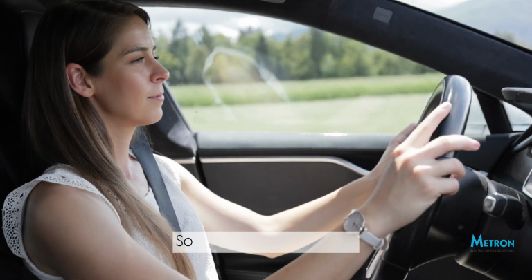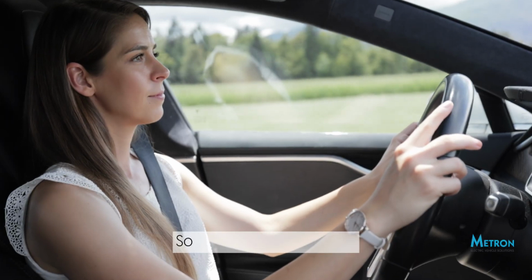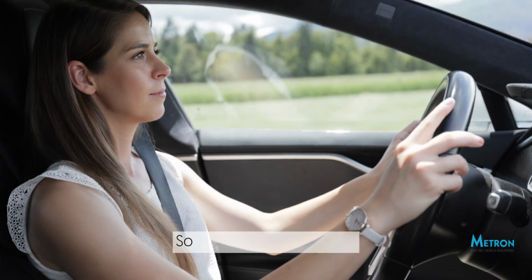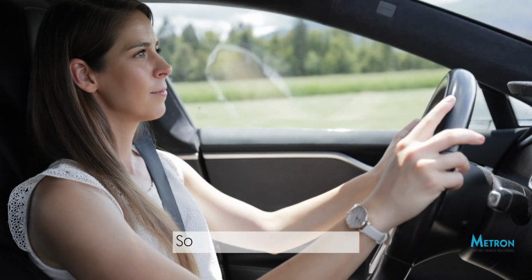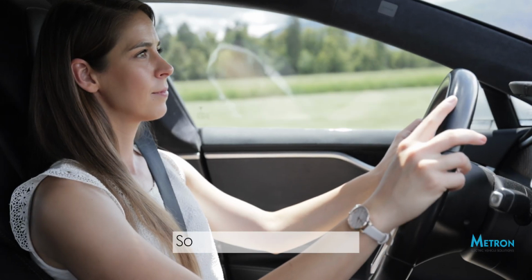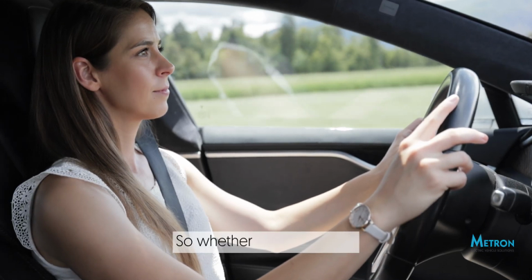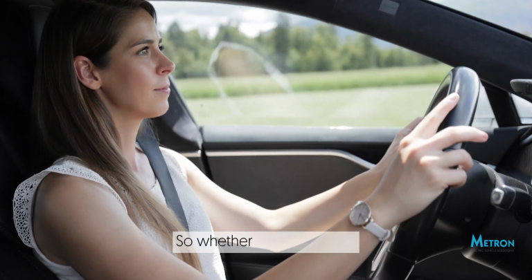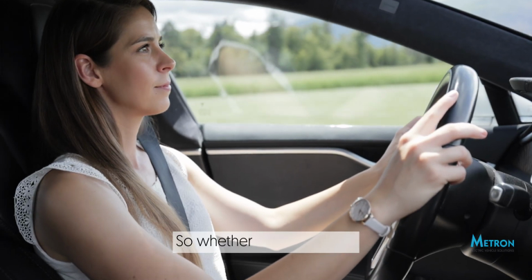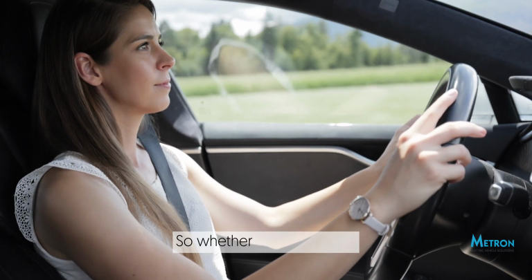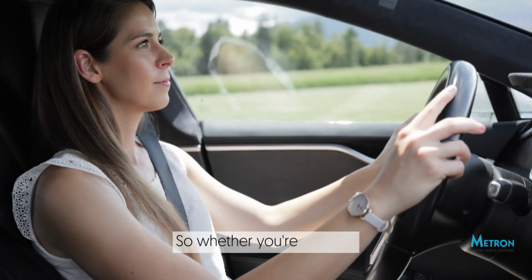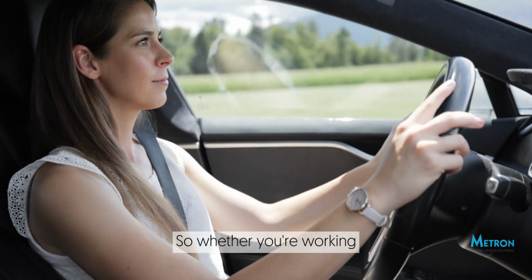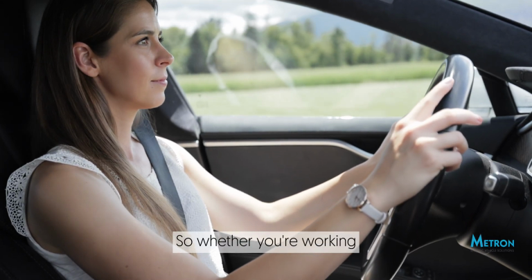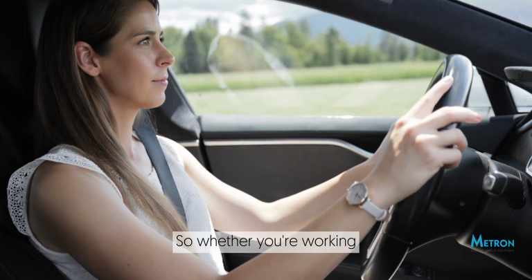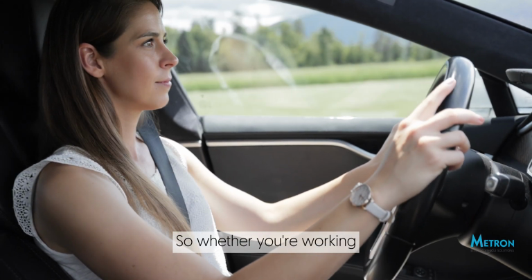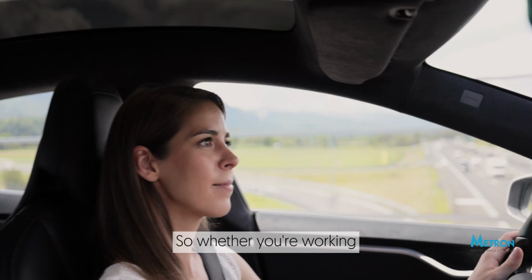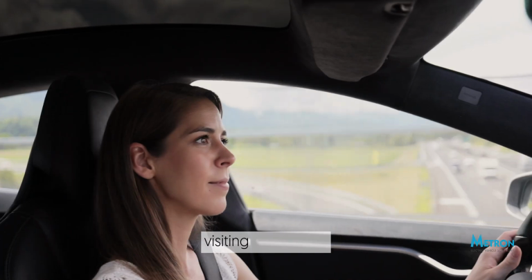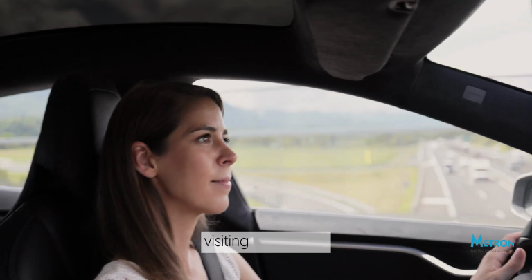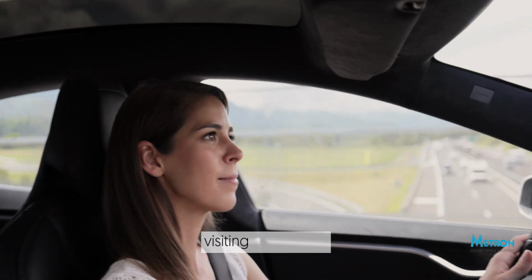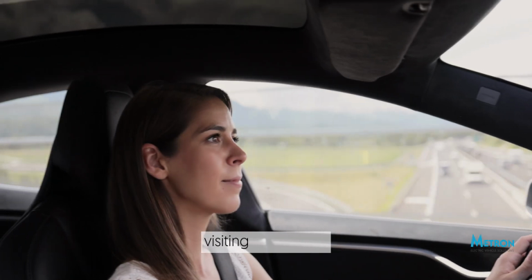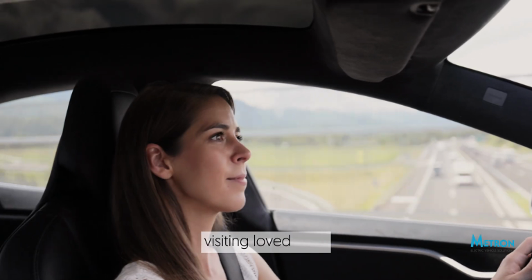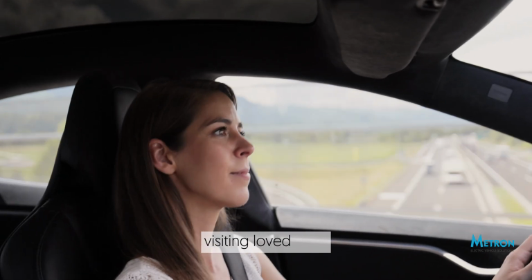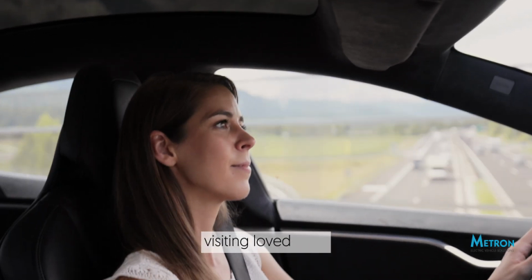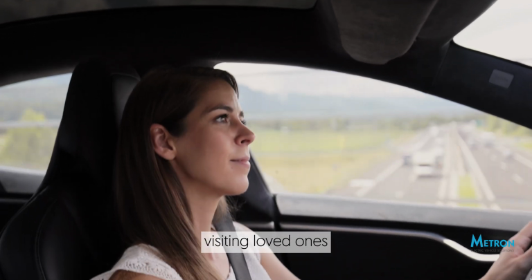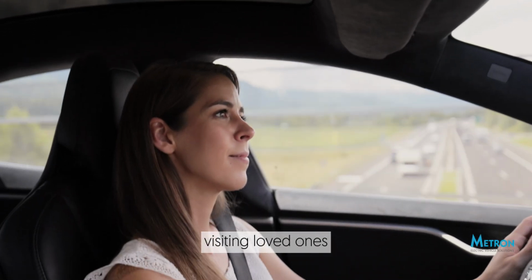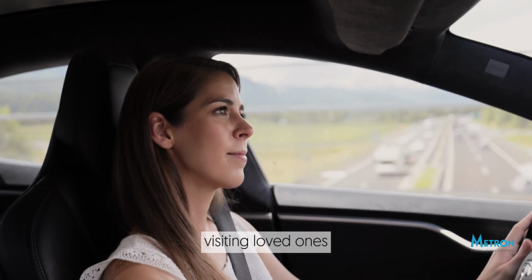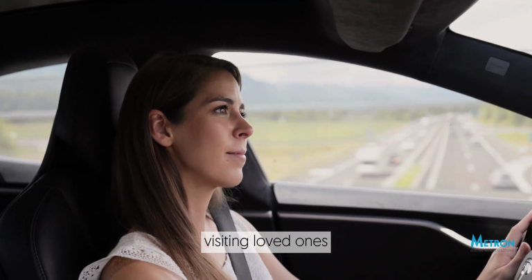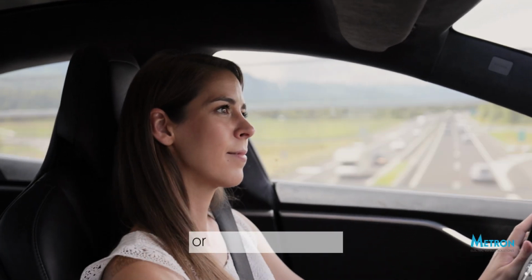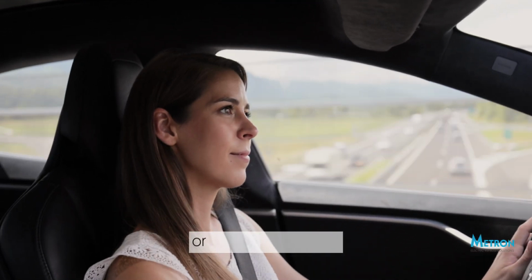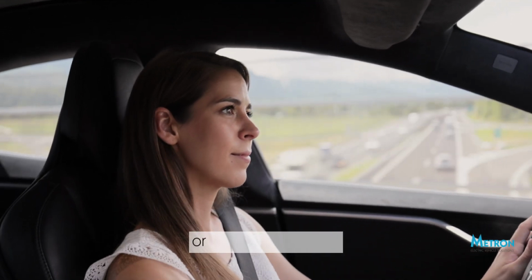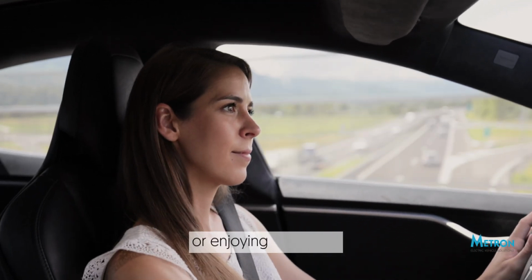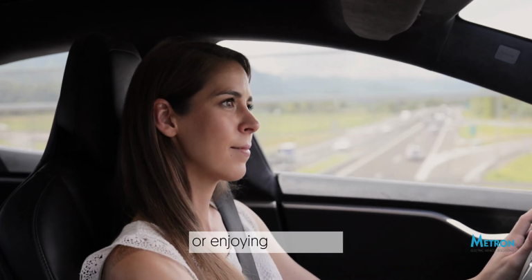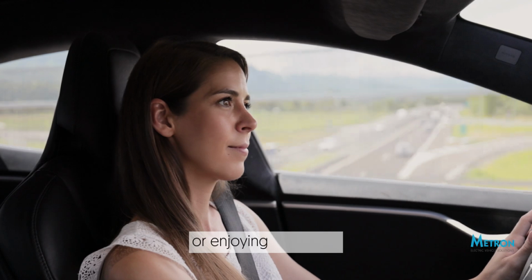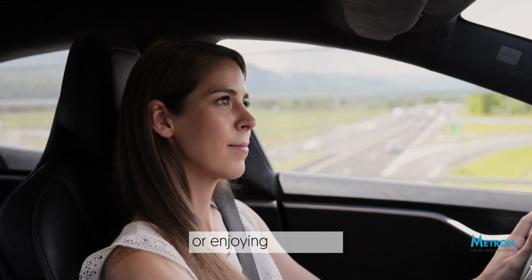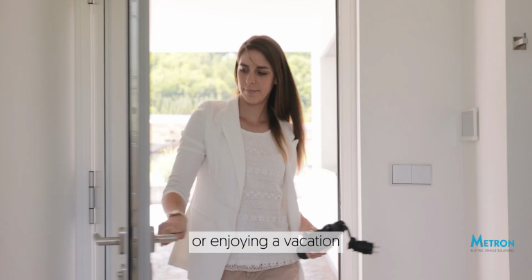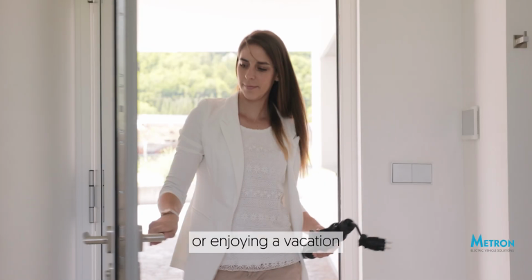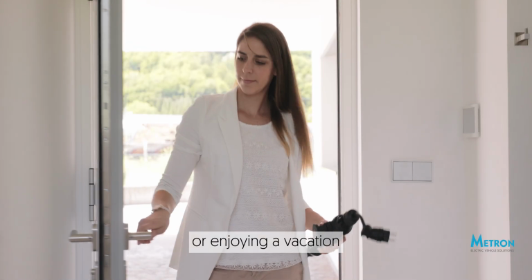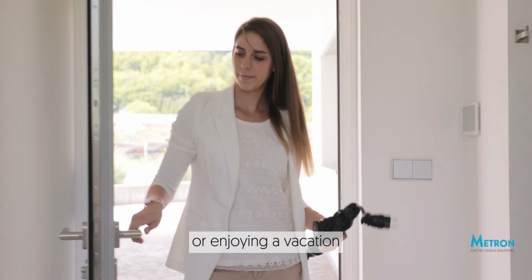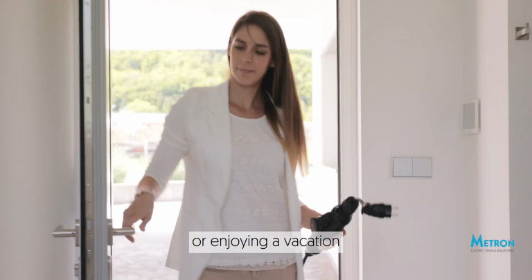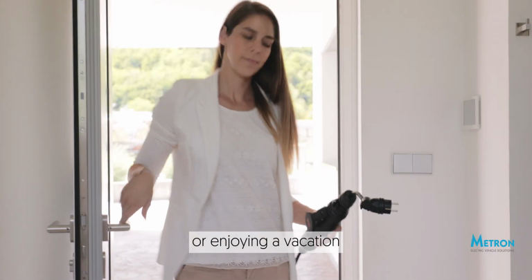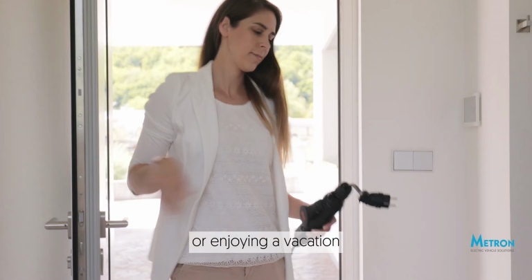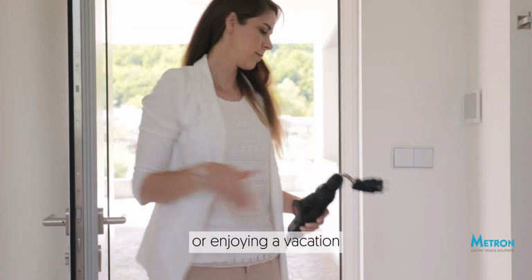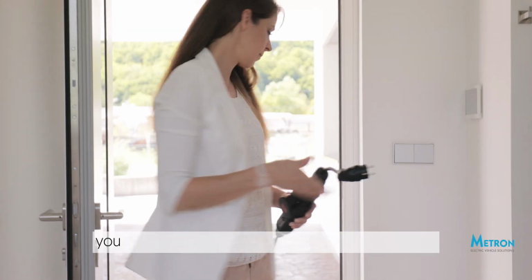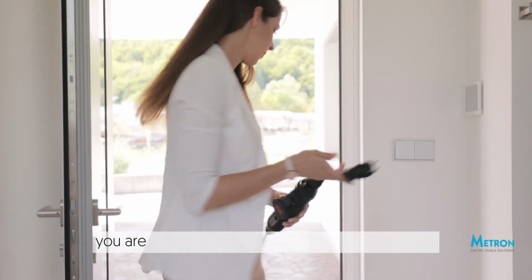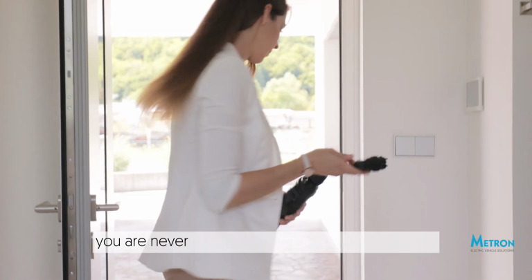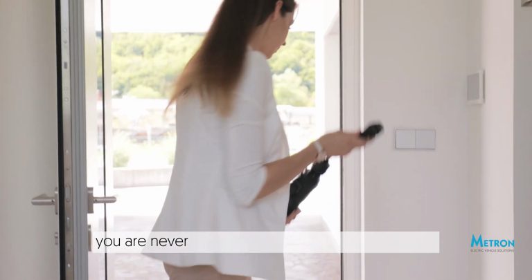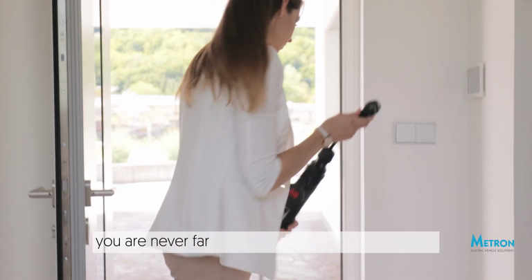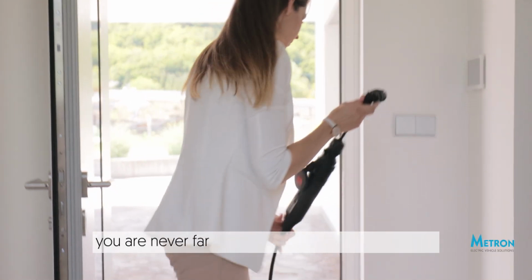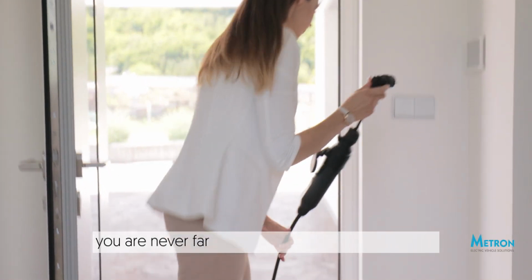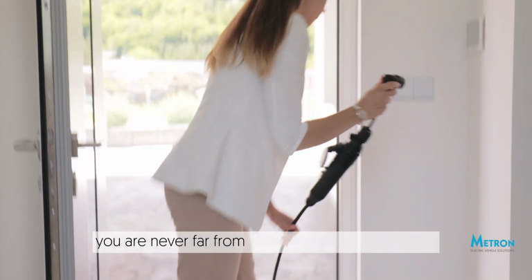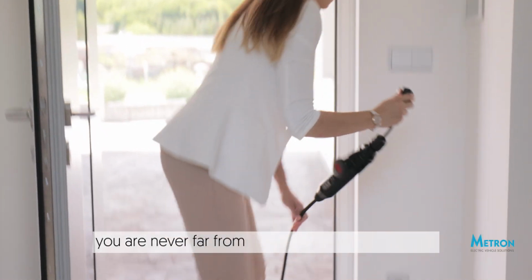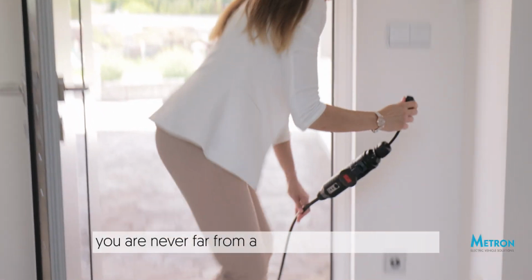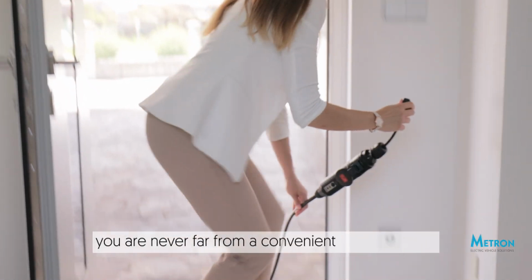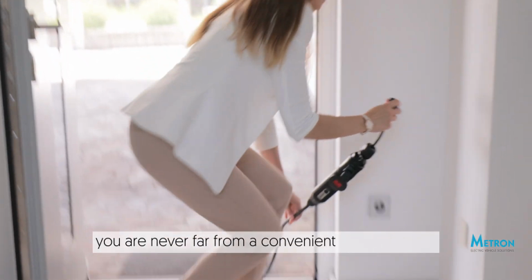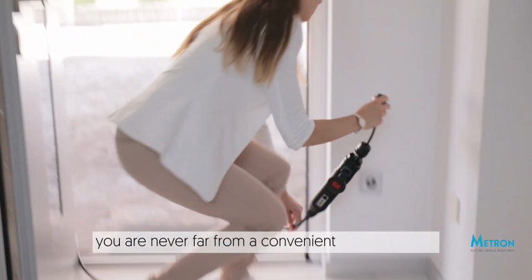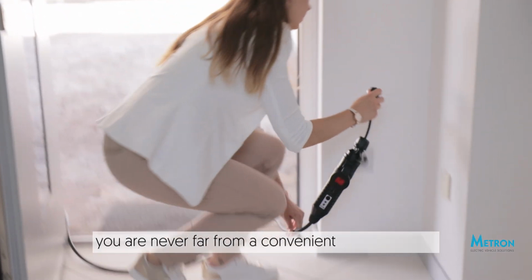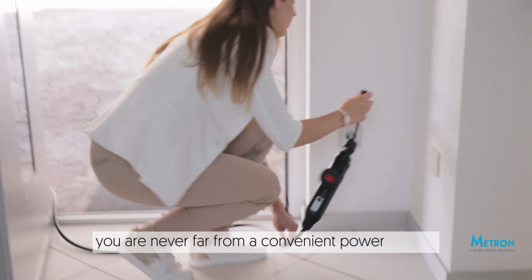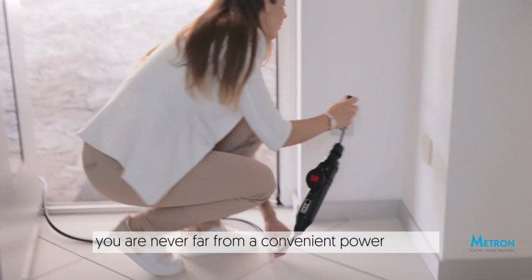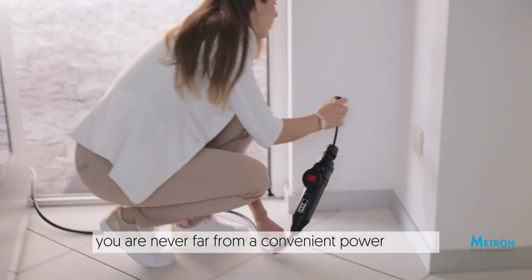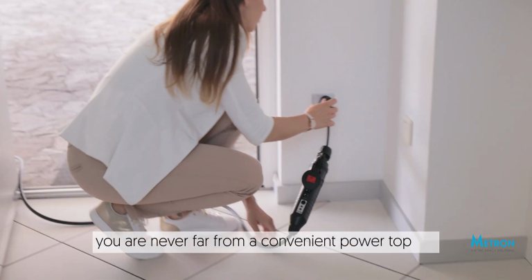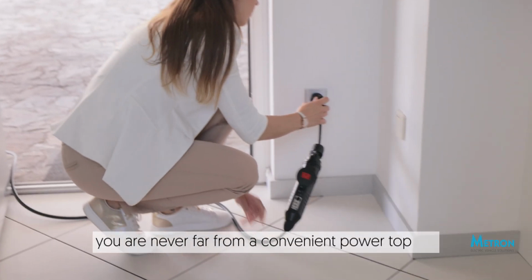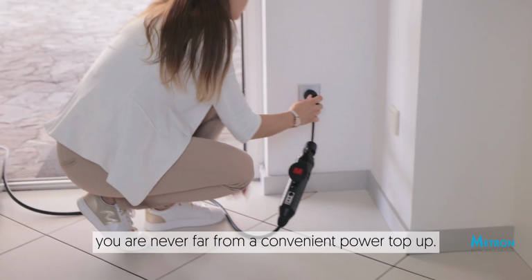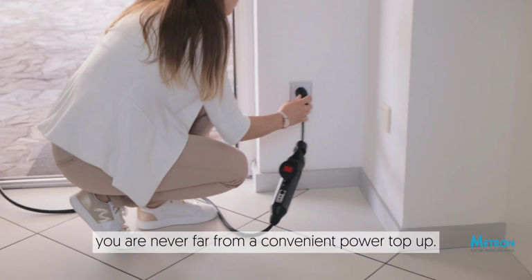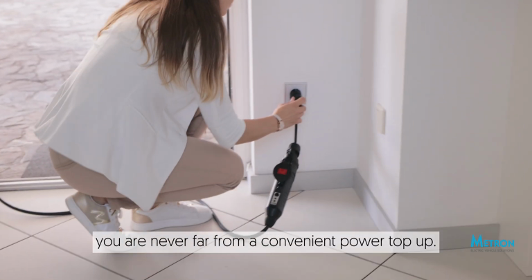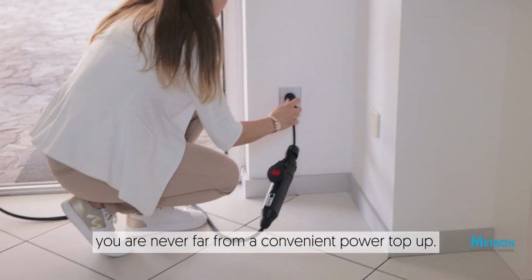So, whether you're working, visiting loved ones, or enjoying a vacation, you are never far from a convenient power top-up.